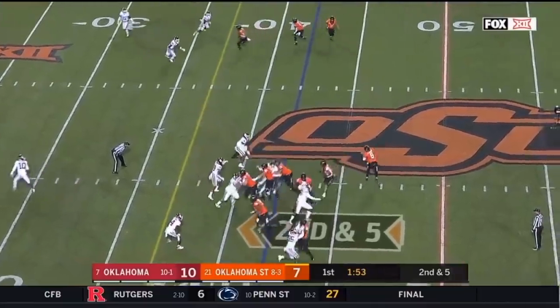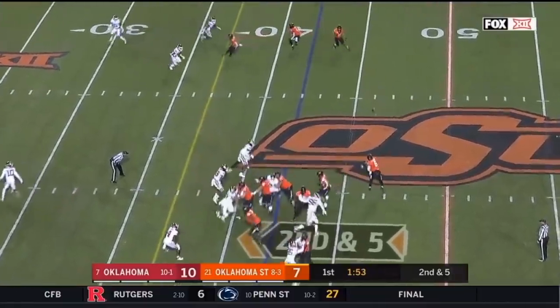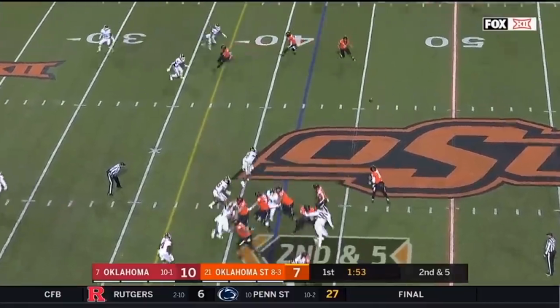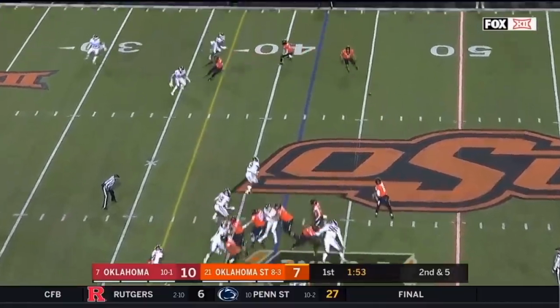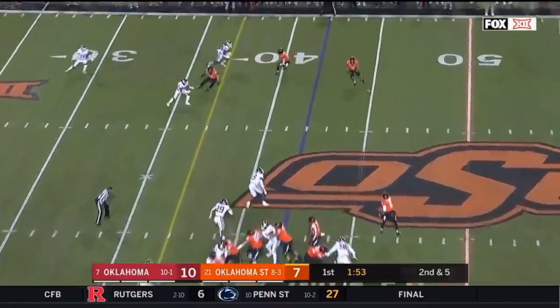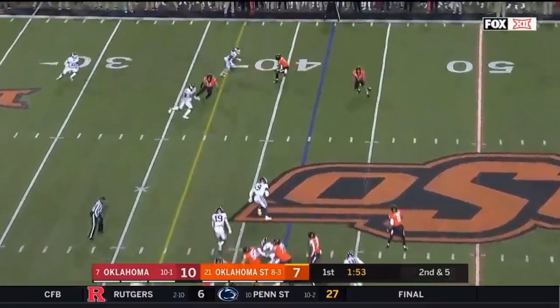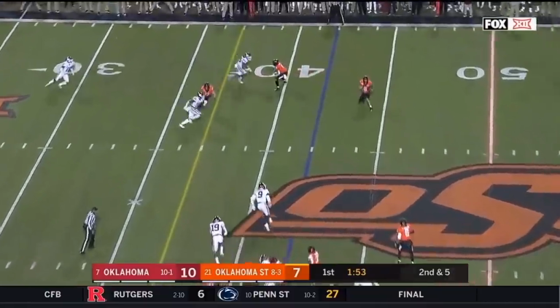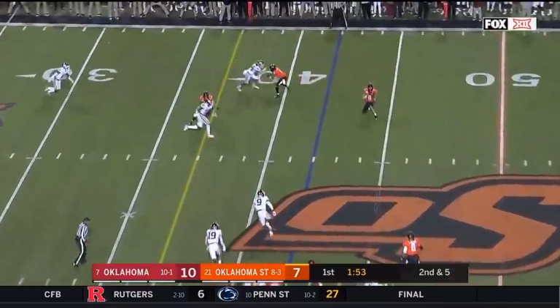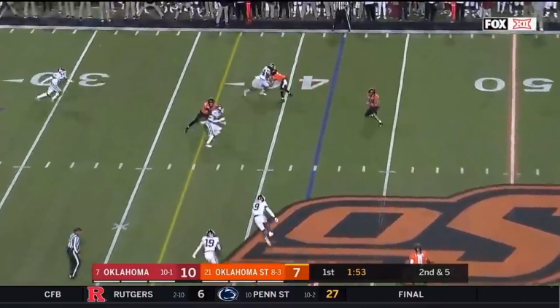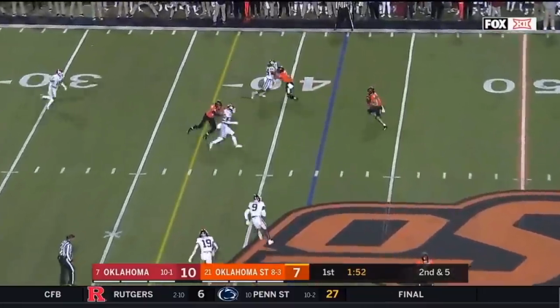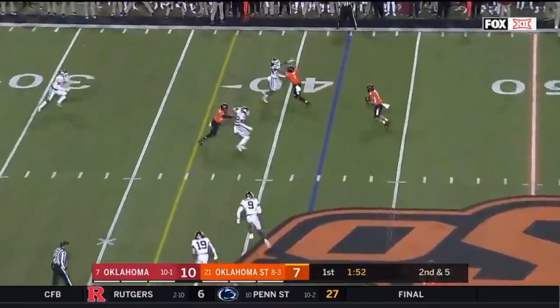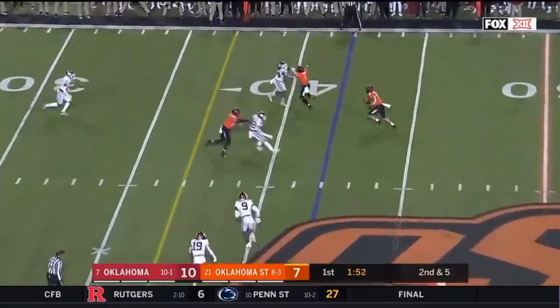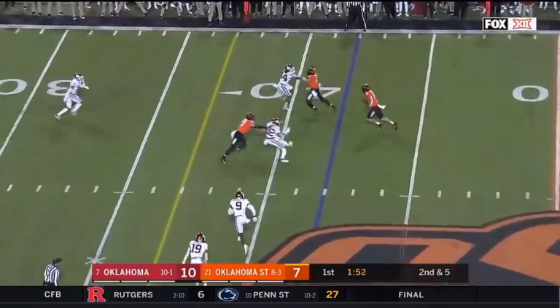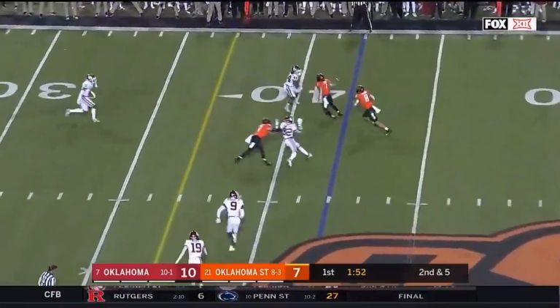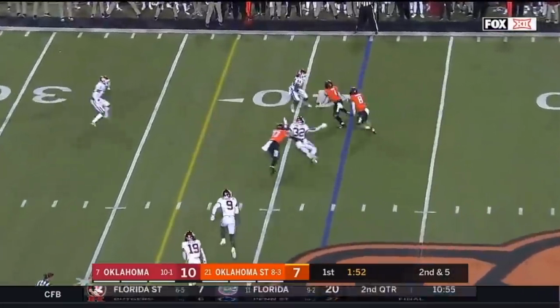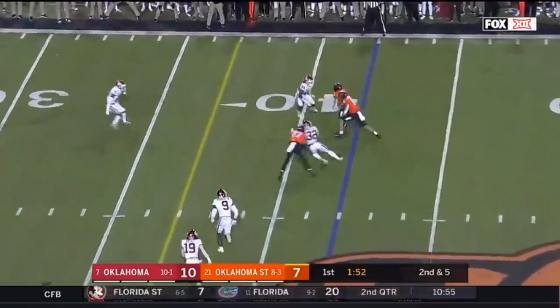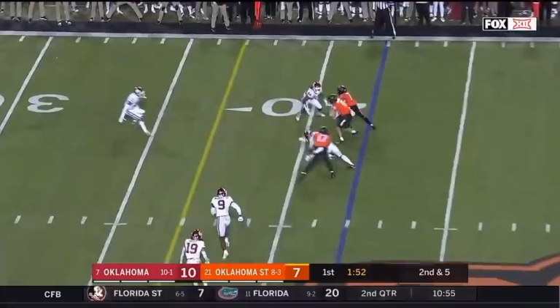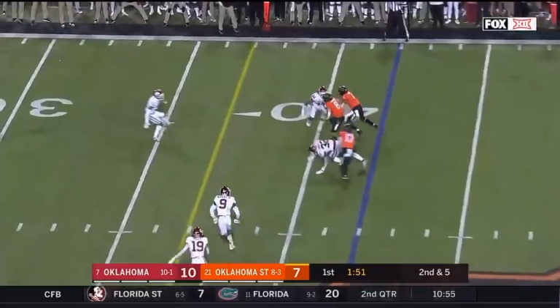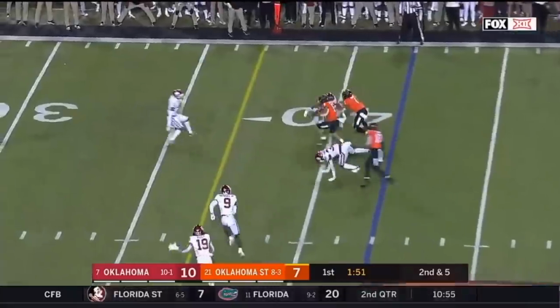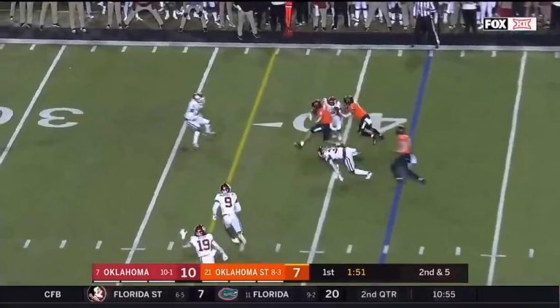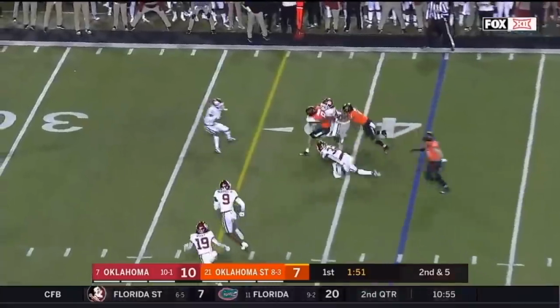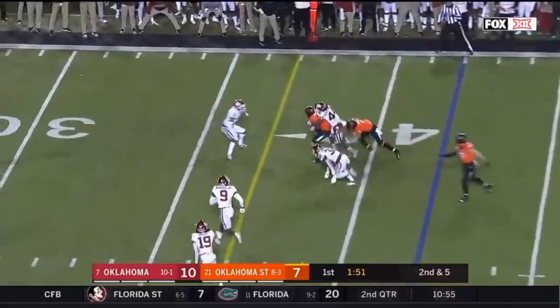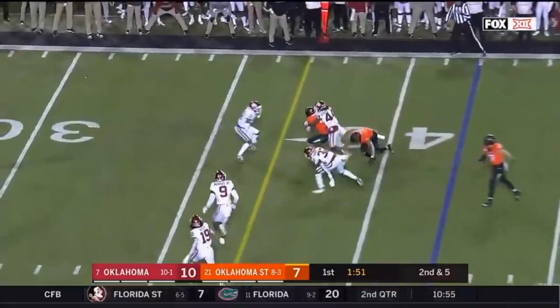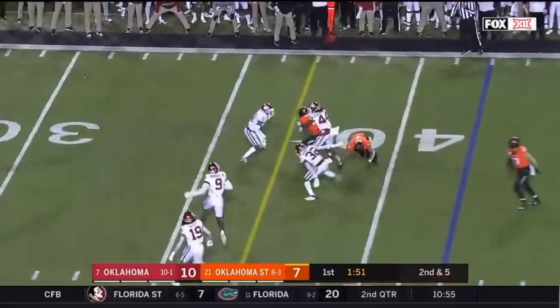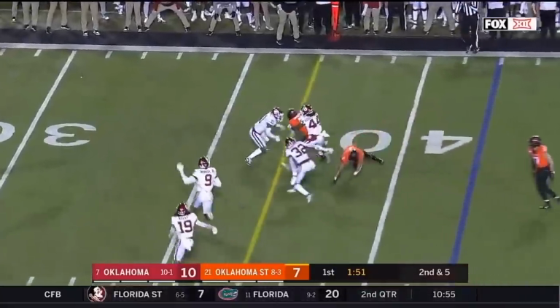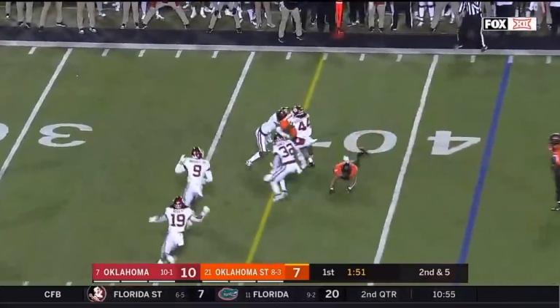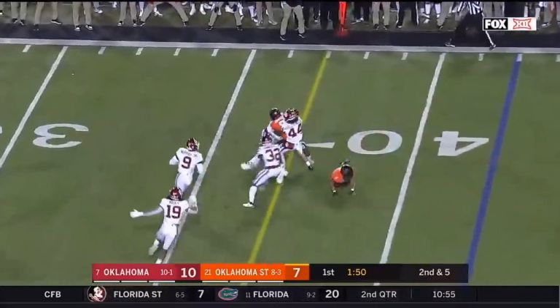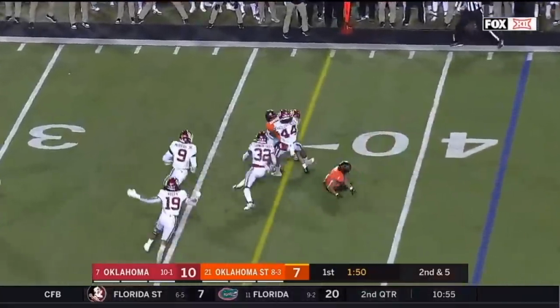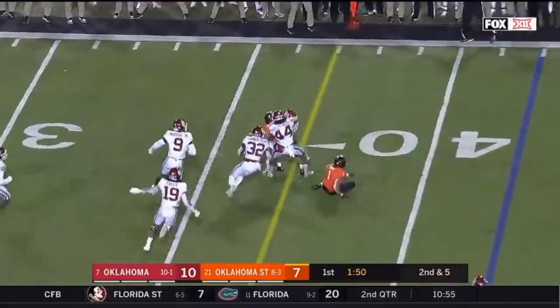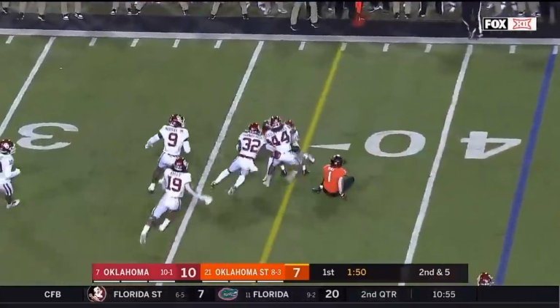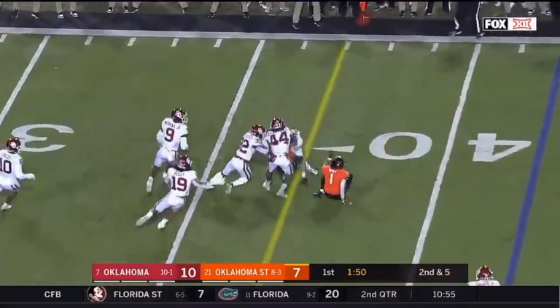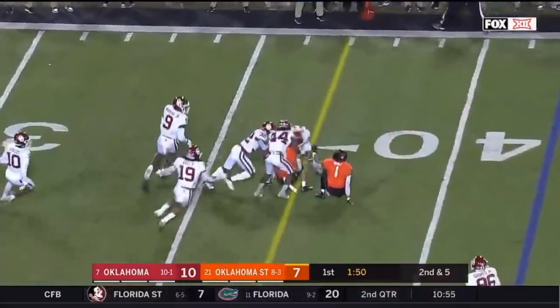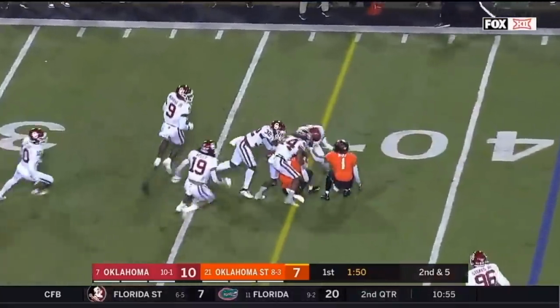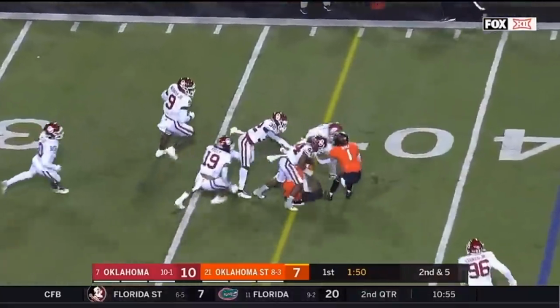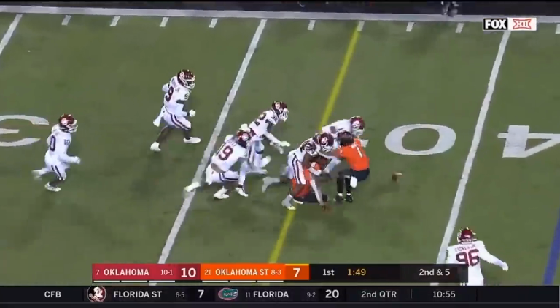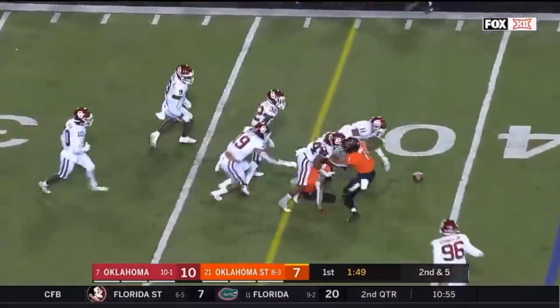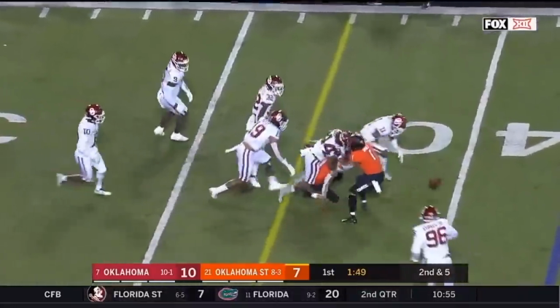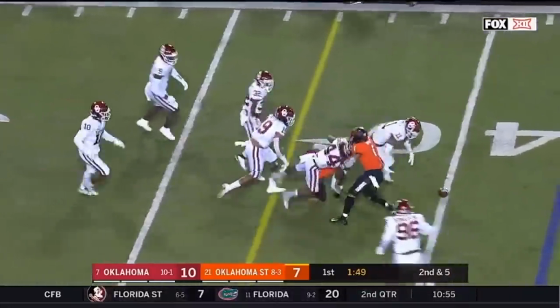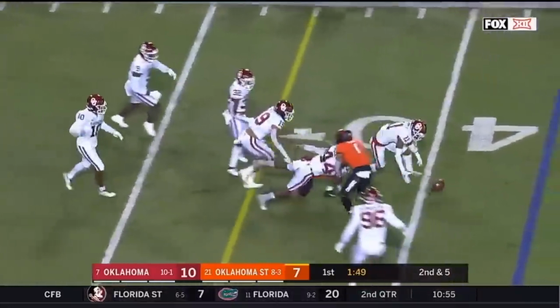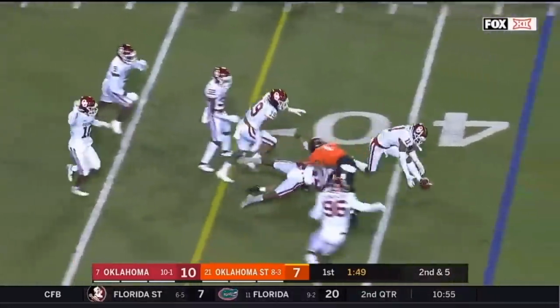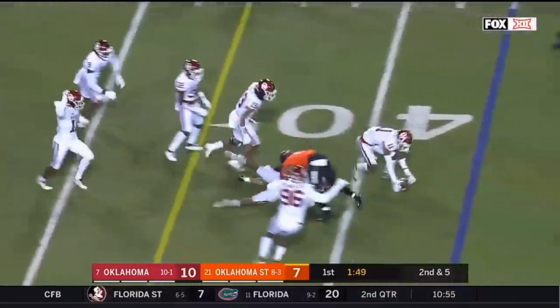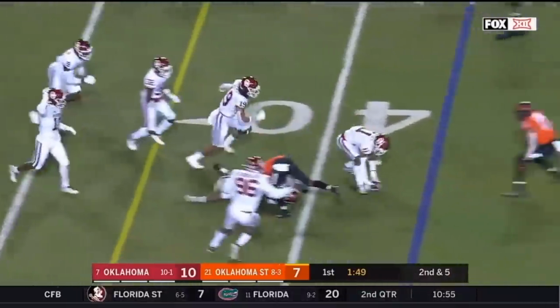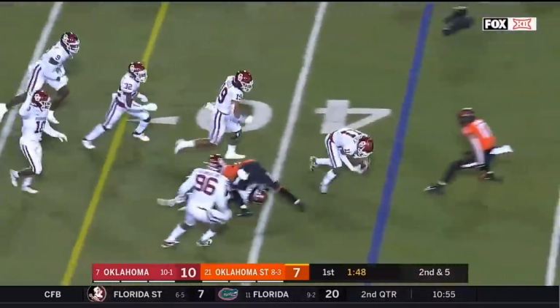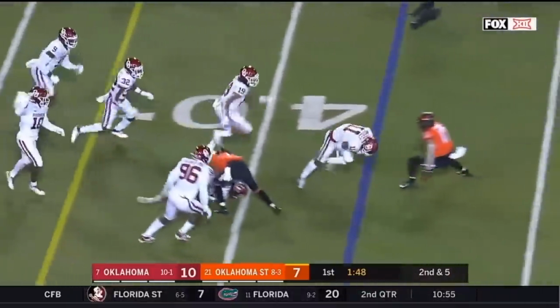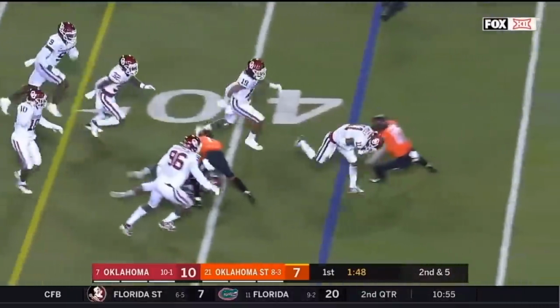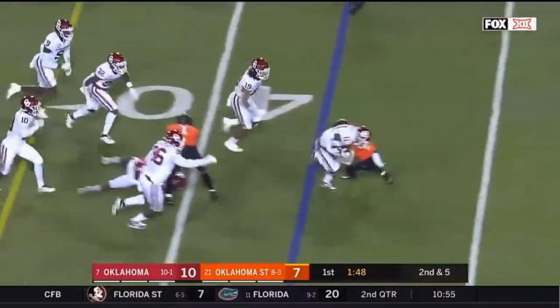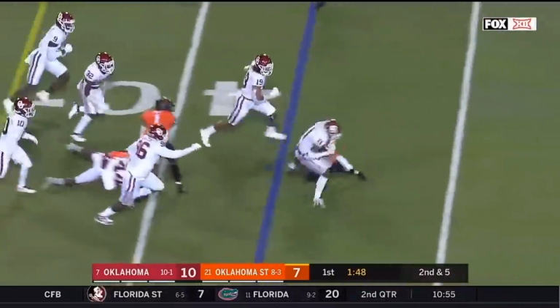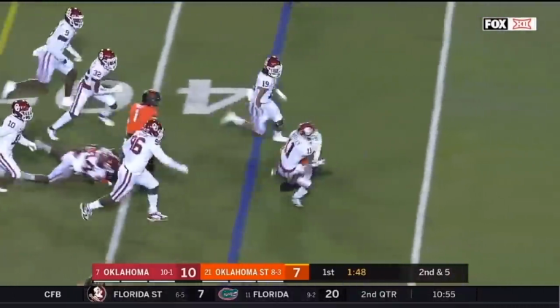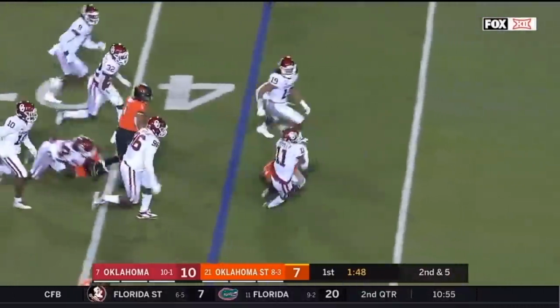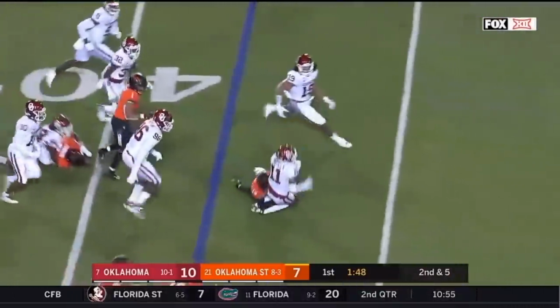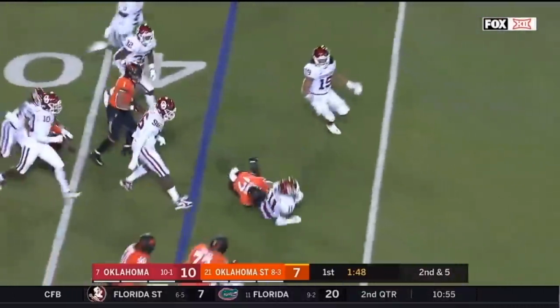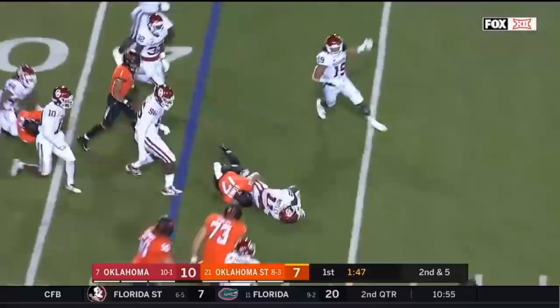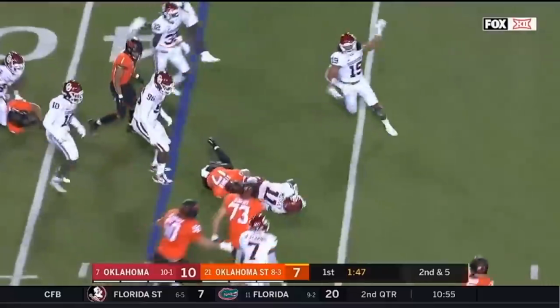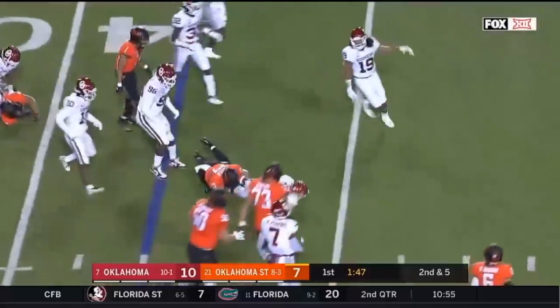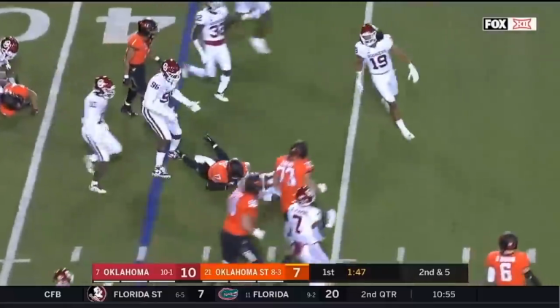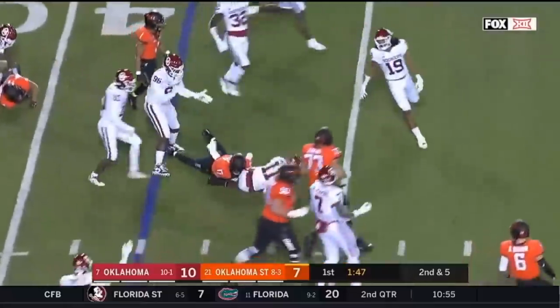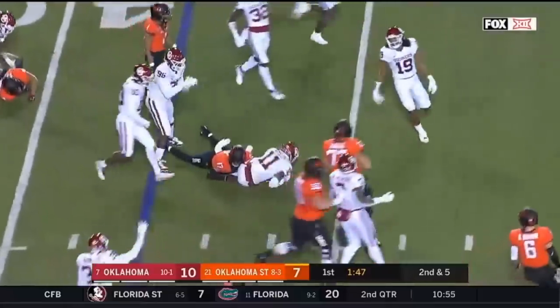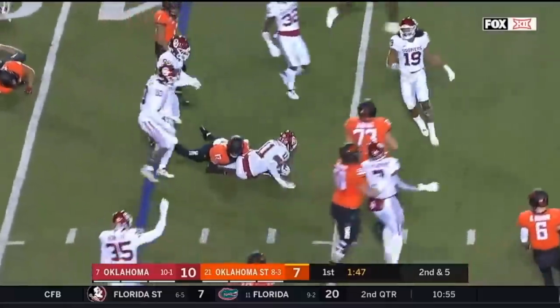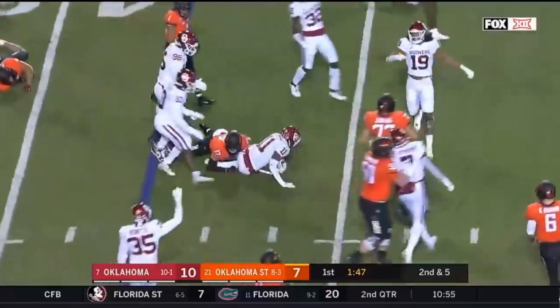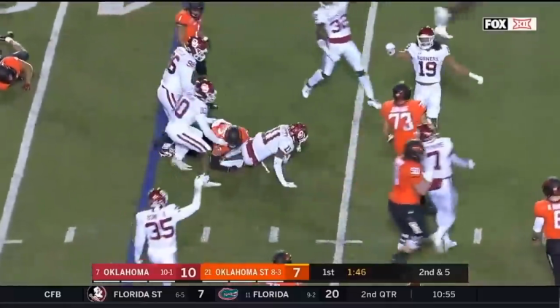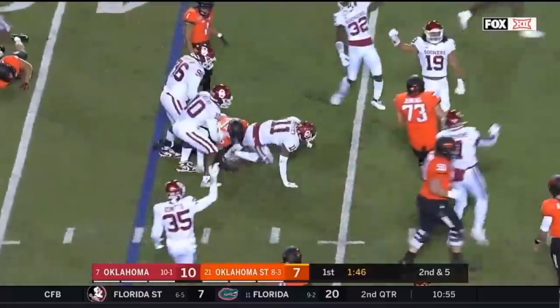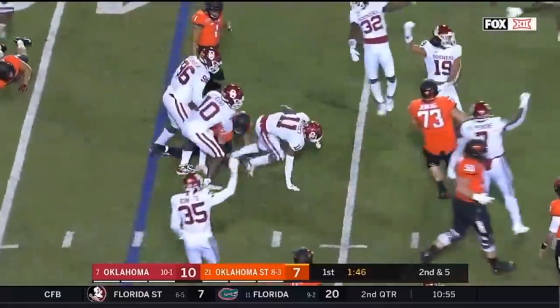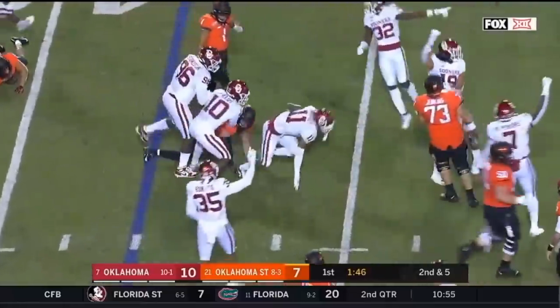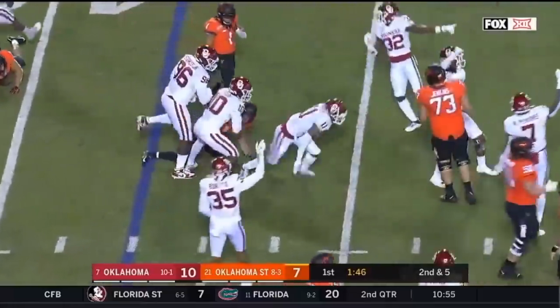Heavy dose of pass on this drive. Here's Johnson again — he's got a first down, but the ball comes out. And Oklahoma's got it.